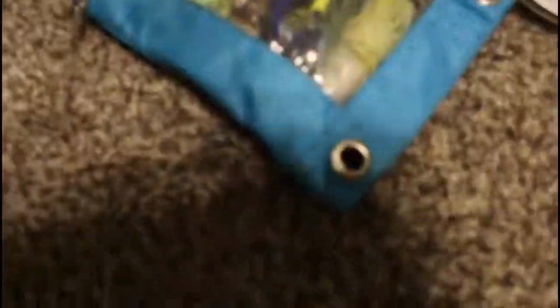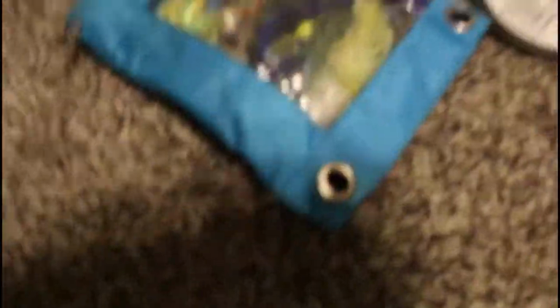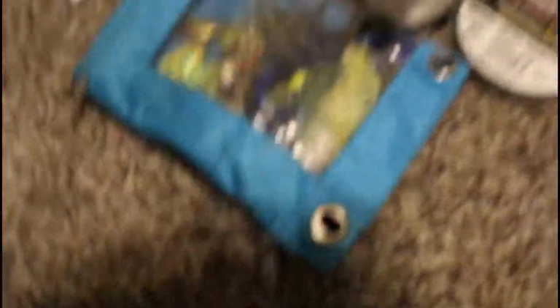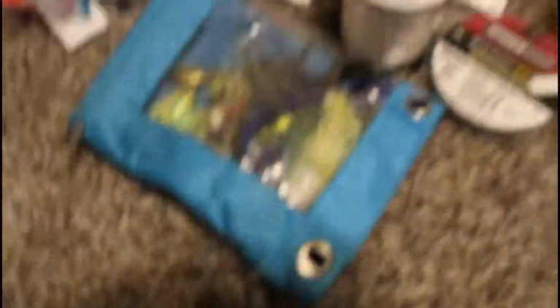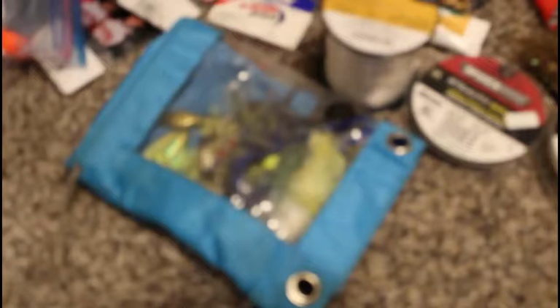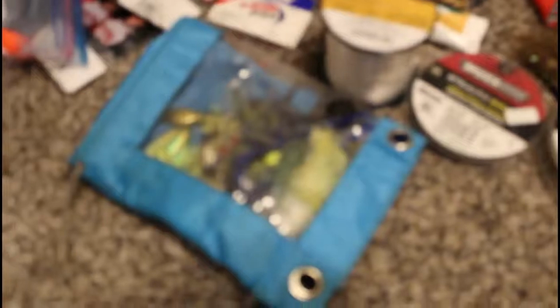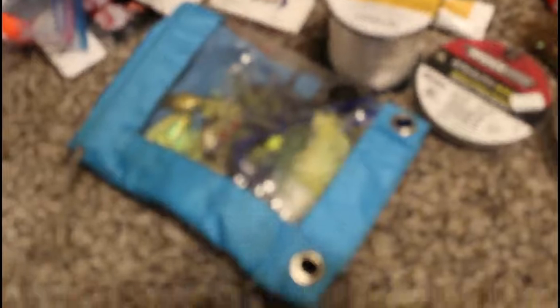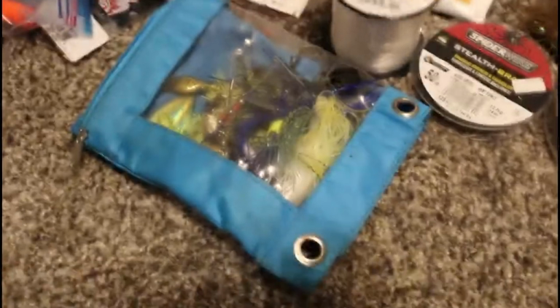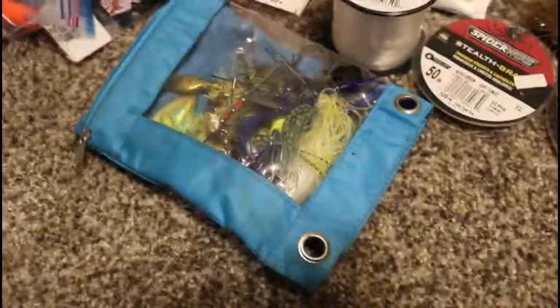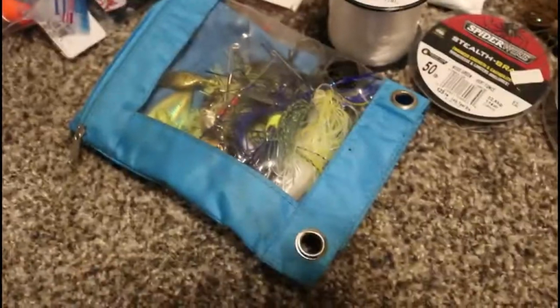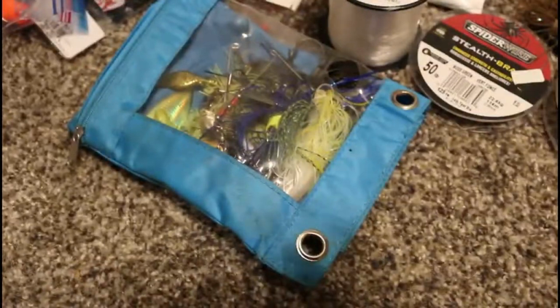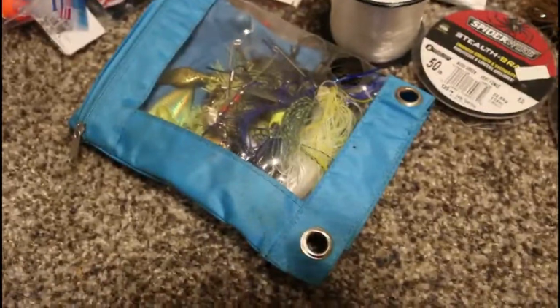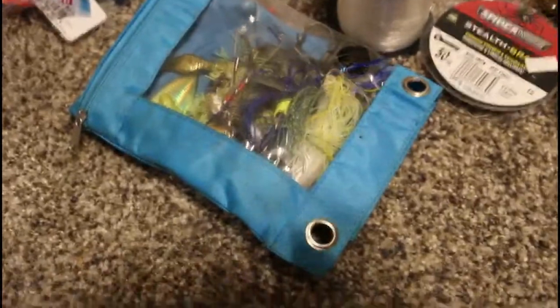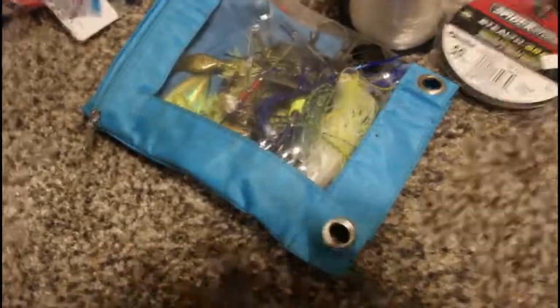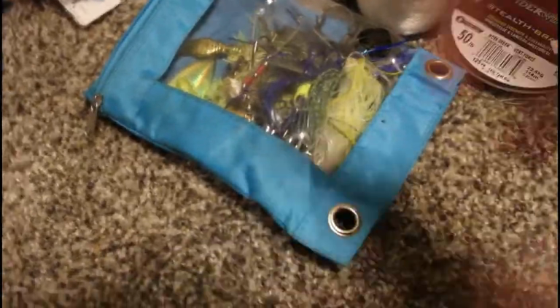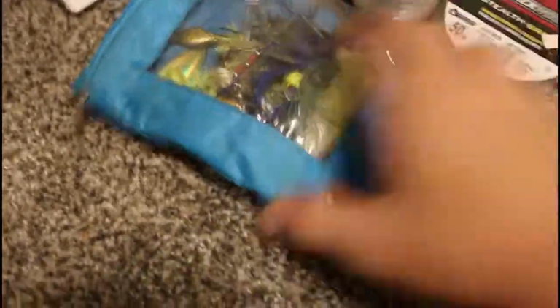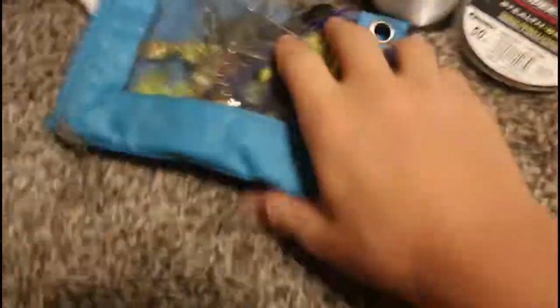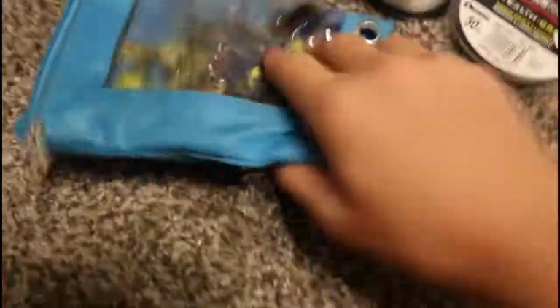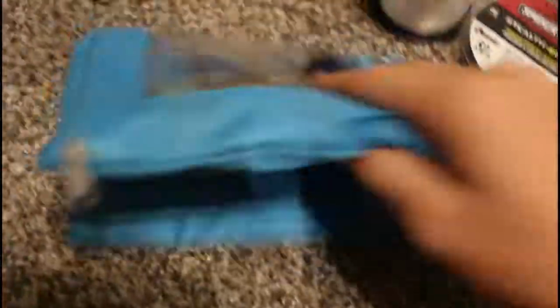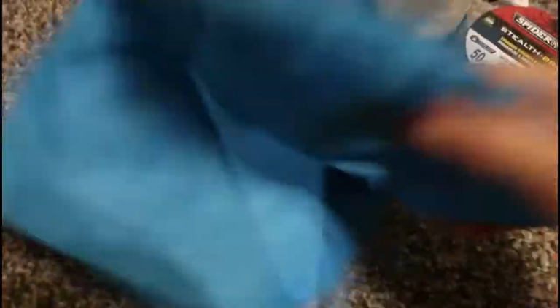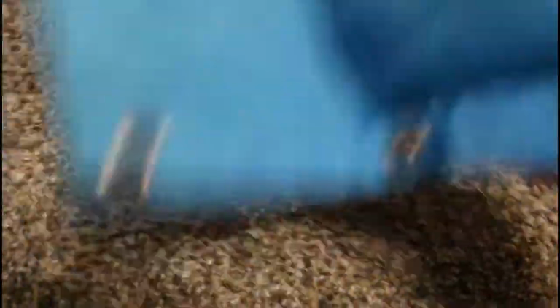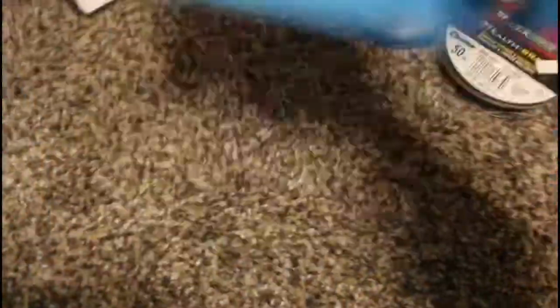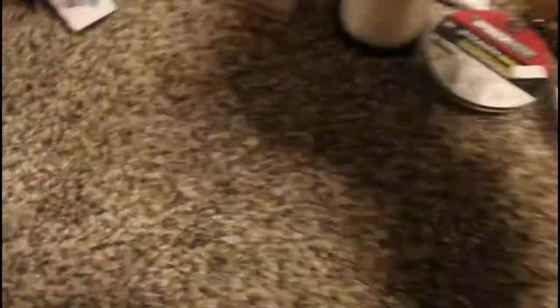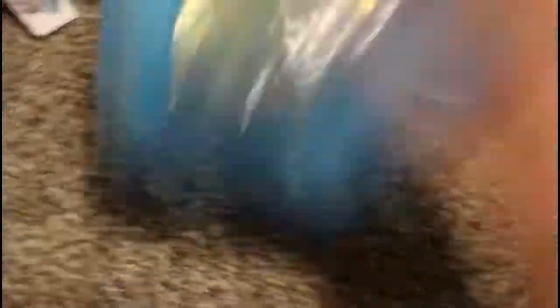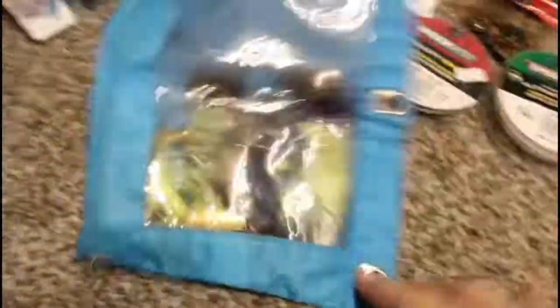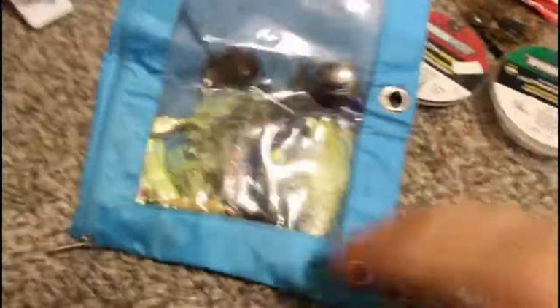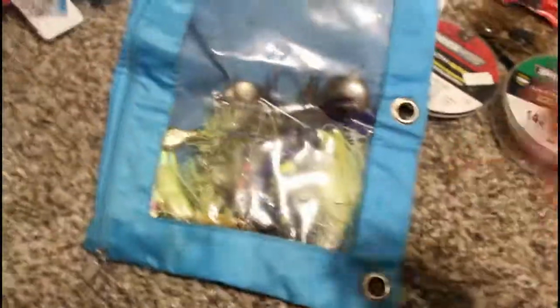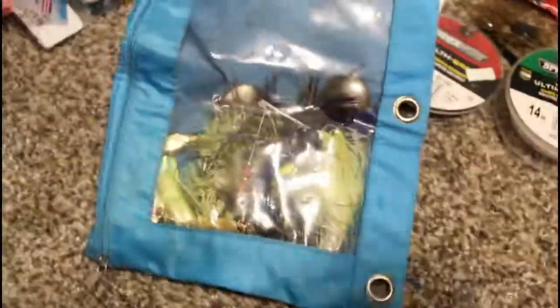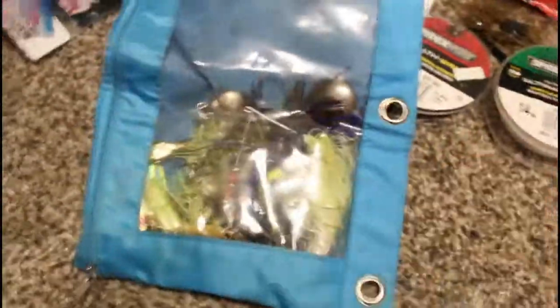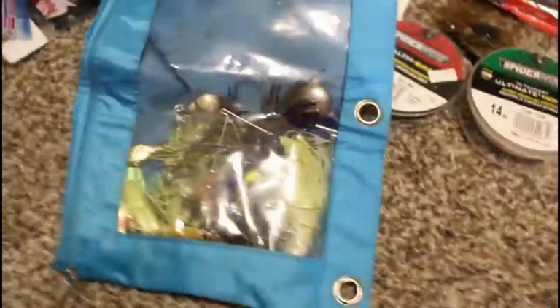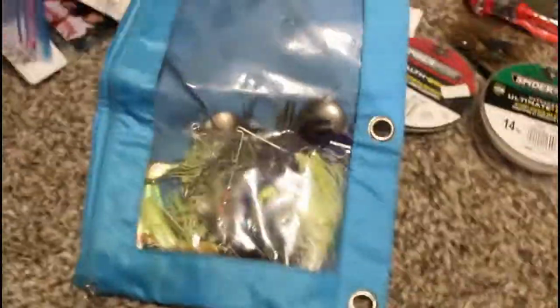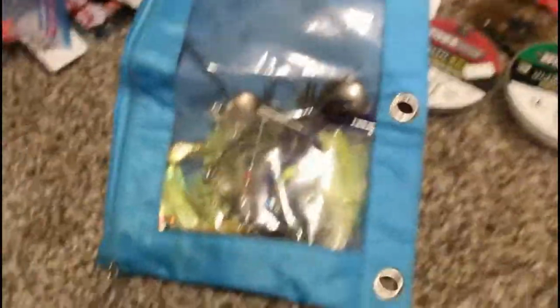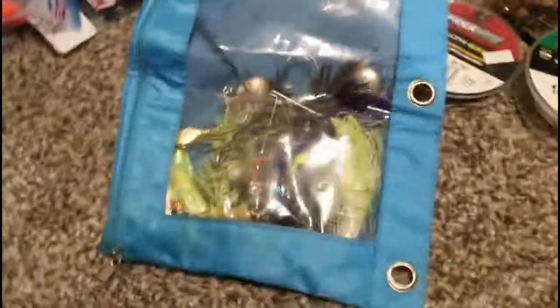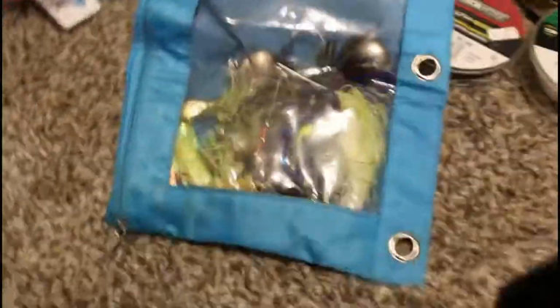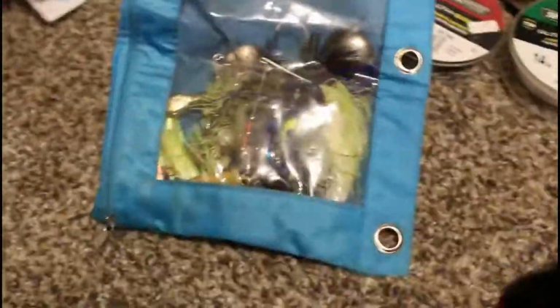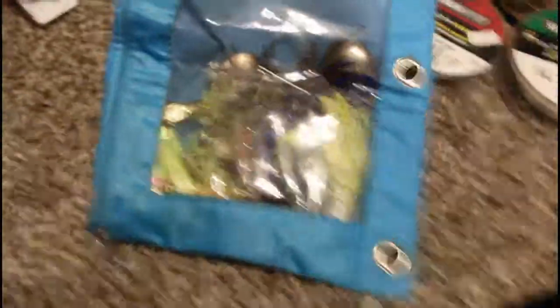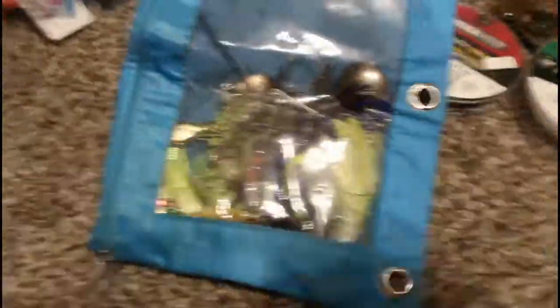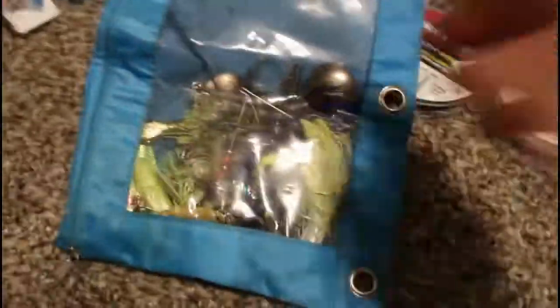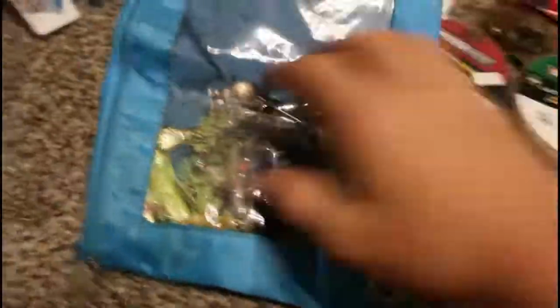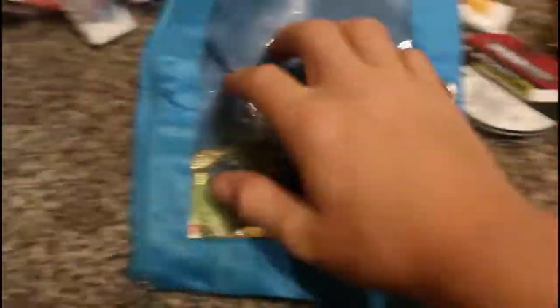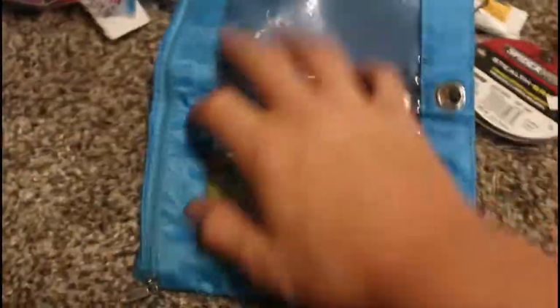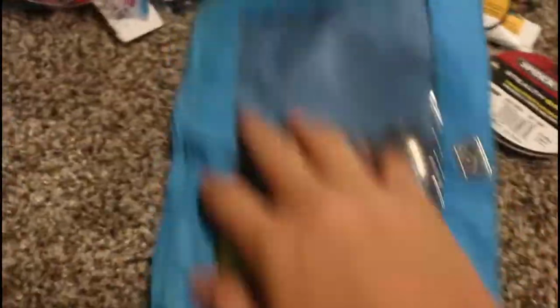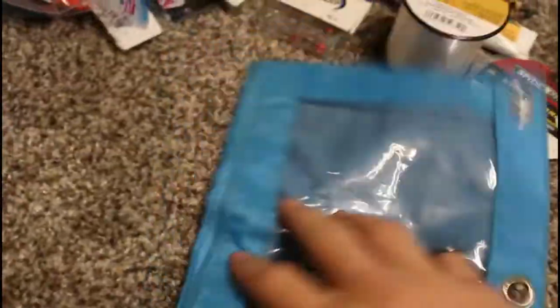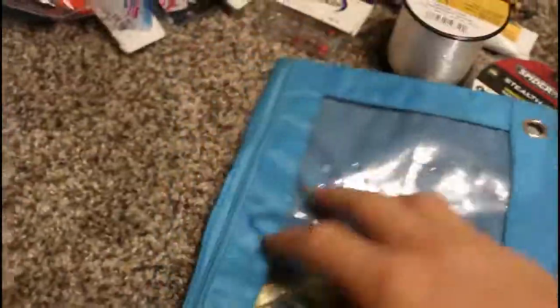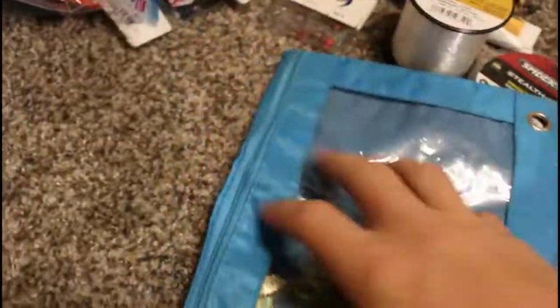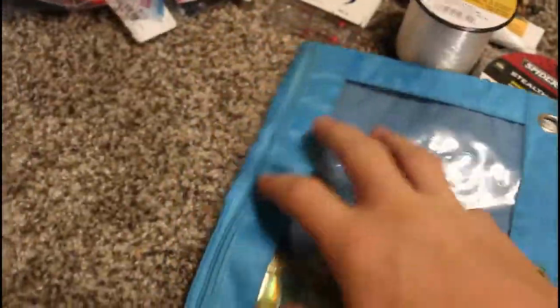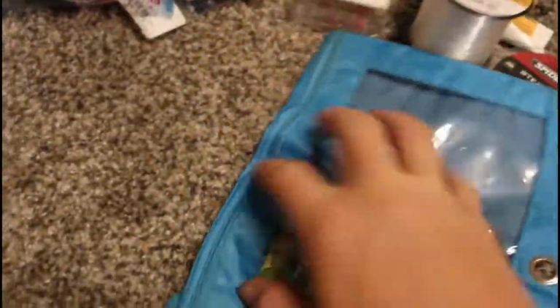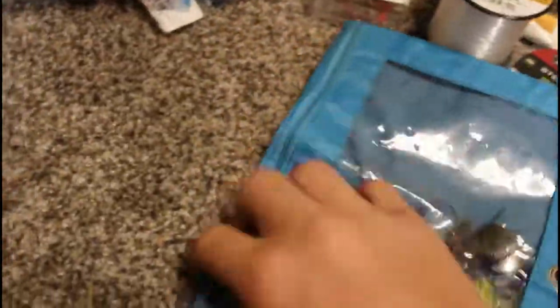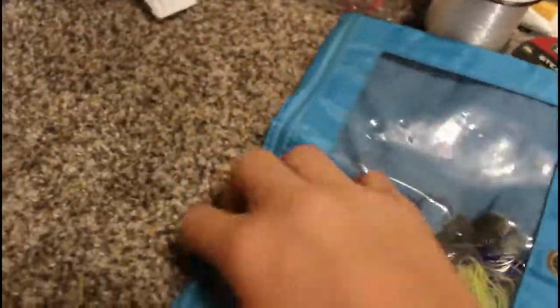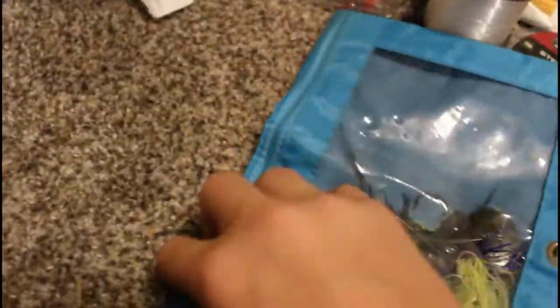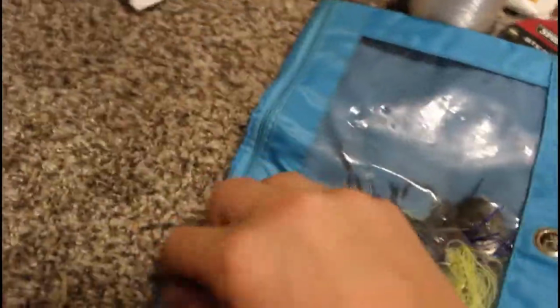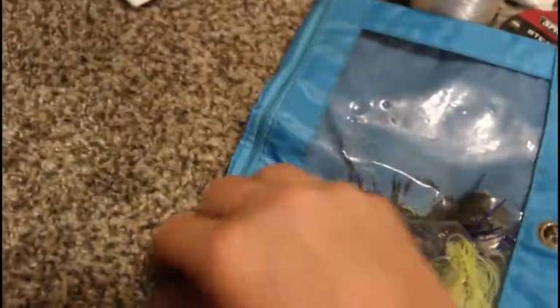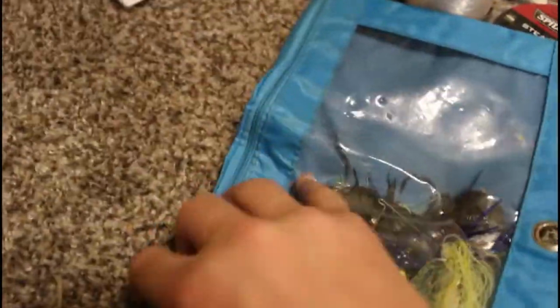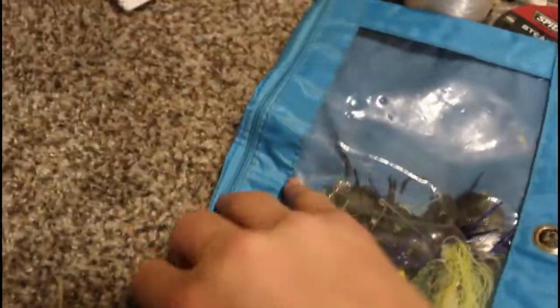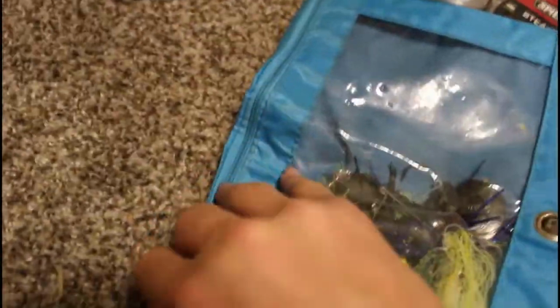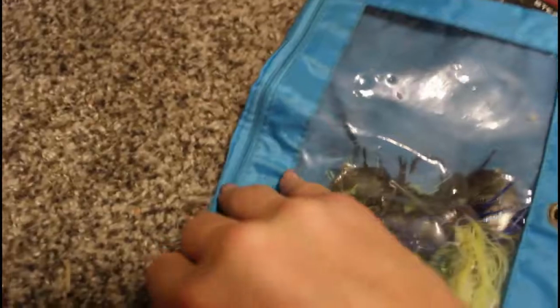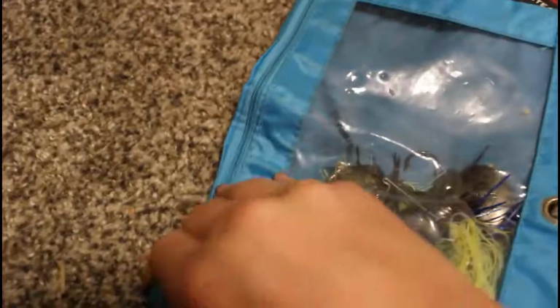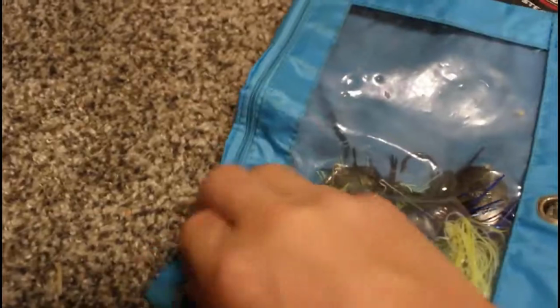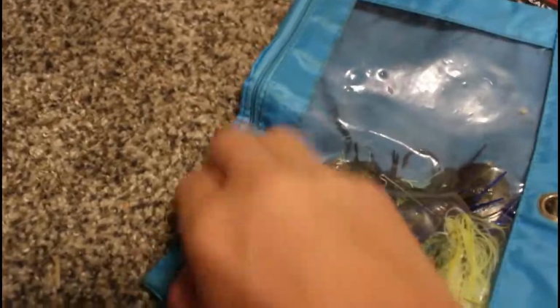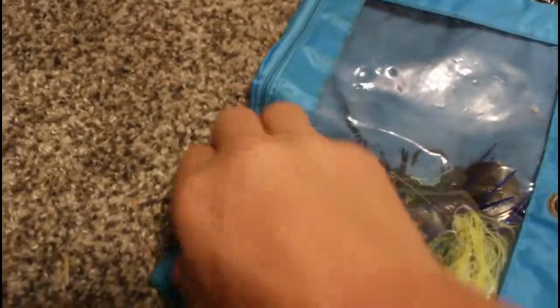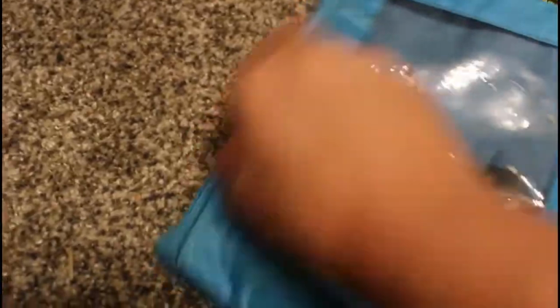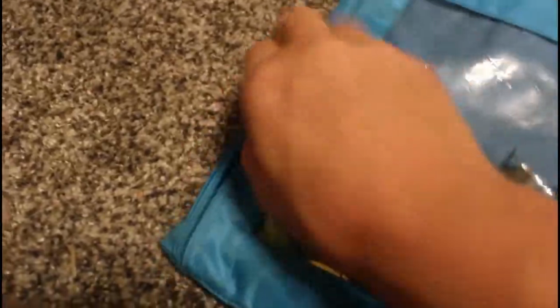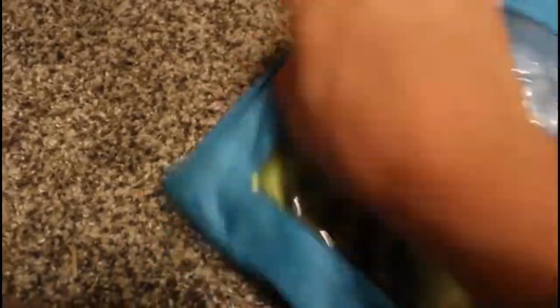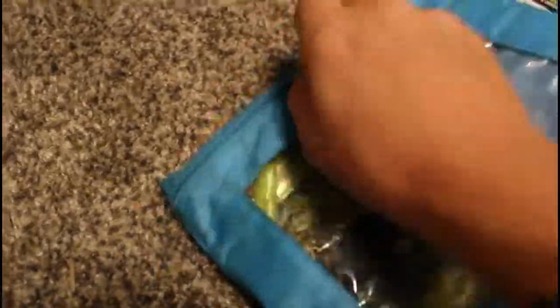Okay so we have spinnerbaits — let's see if I can open this with one hand.